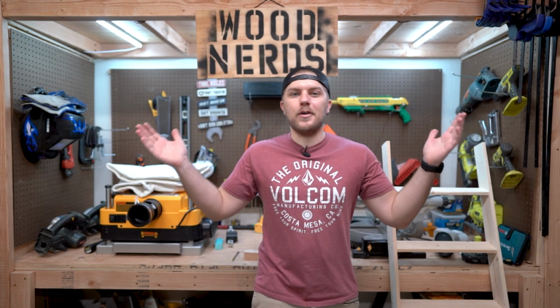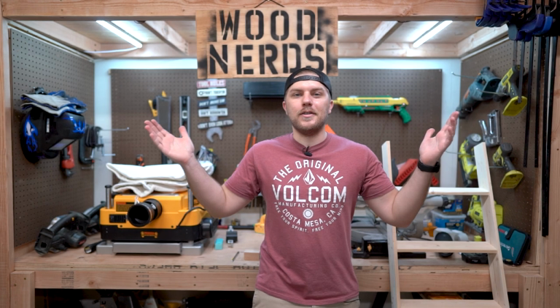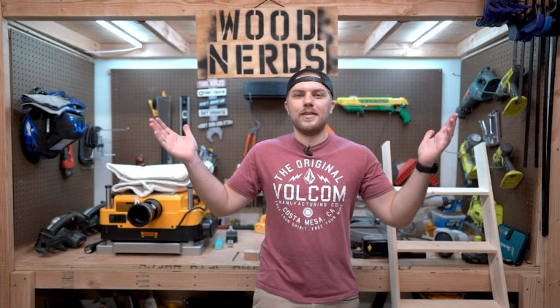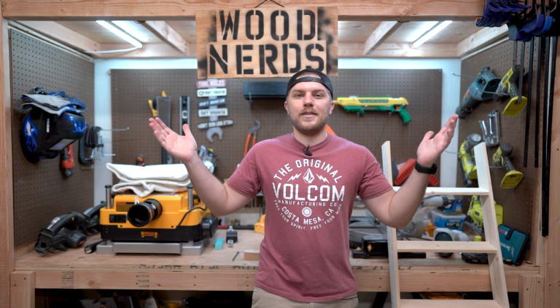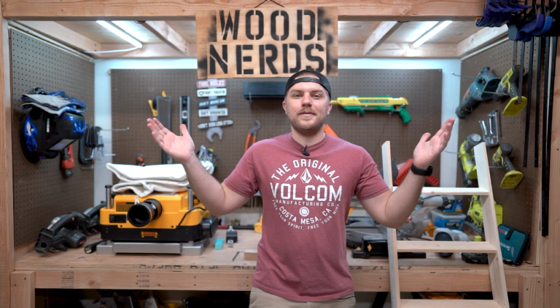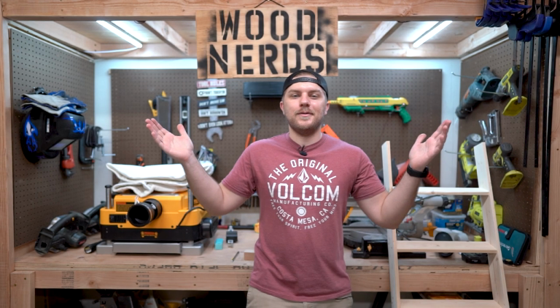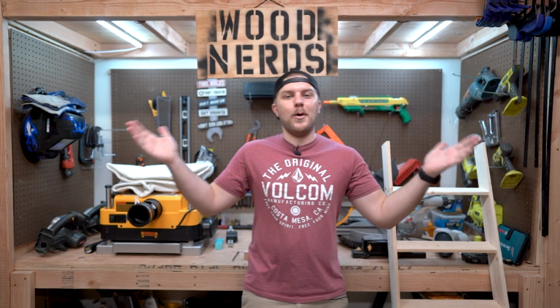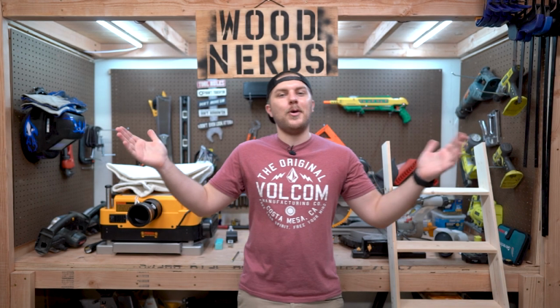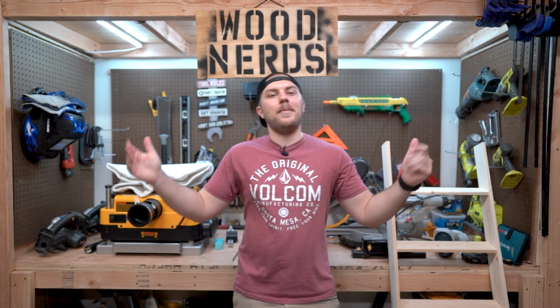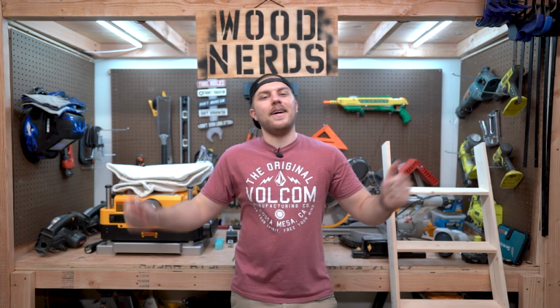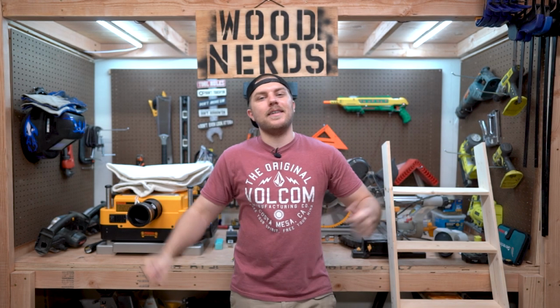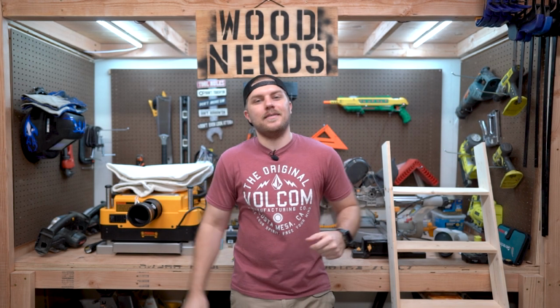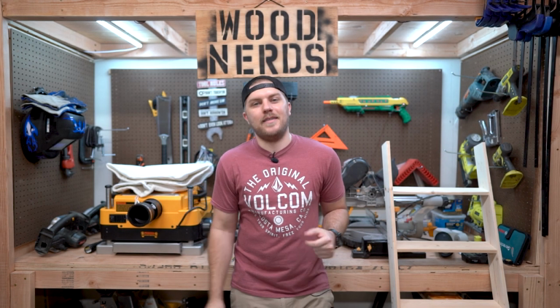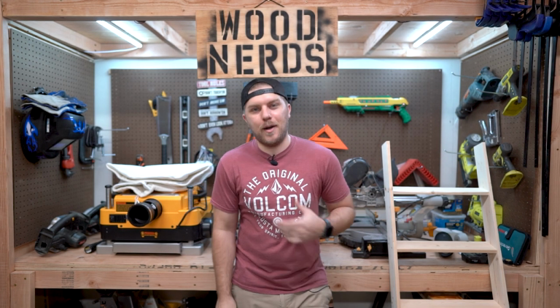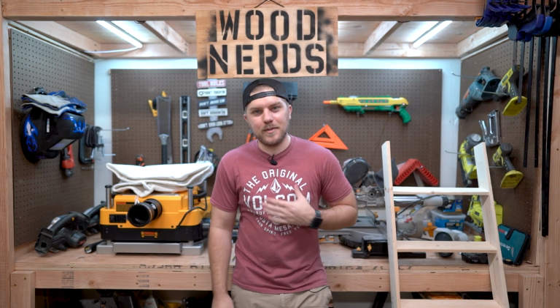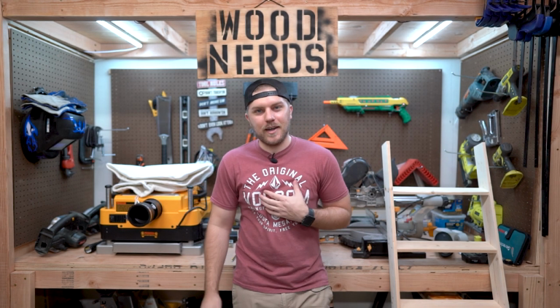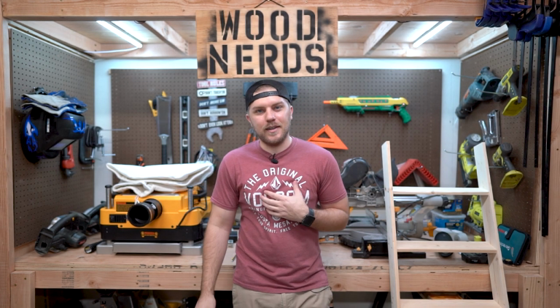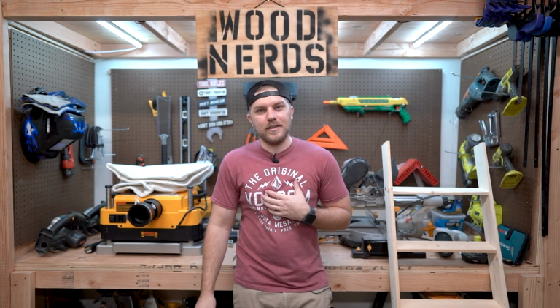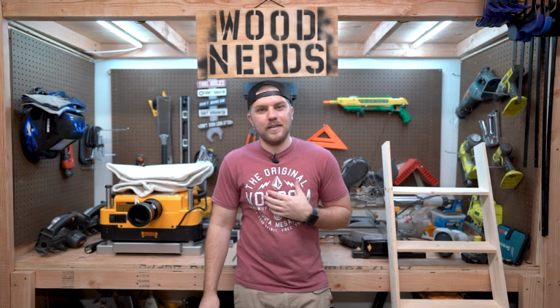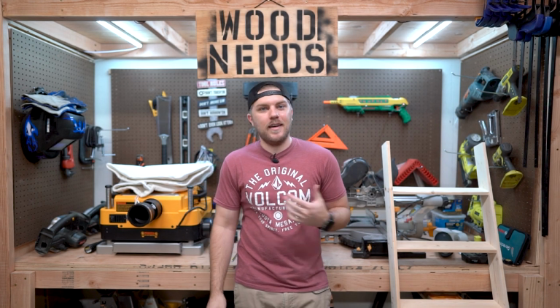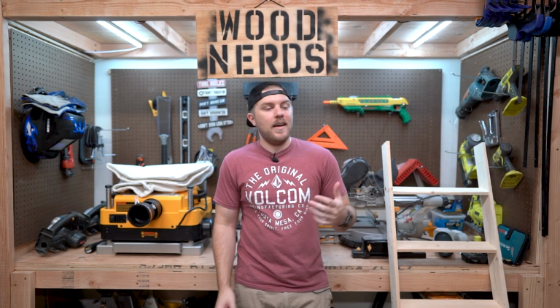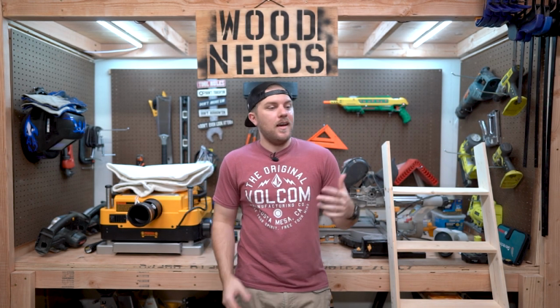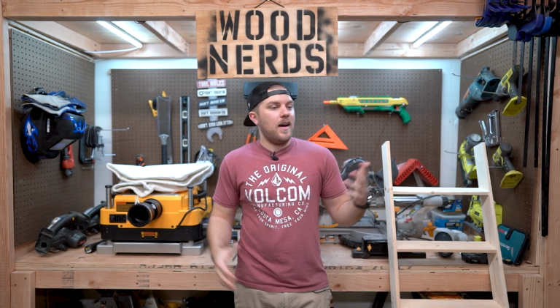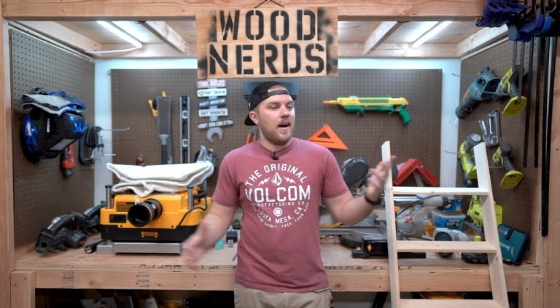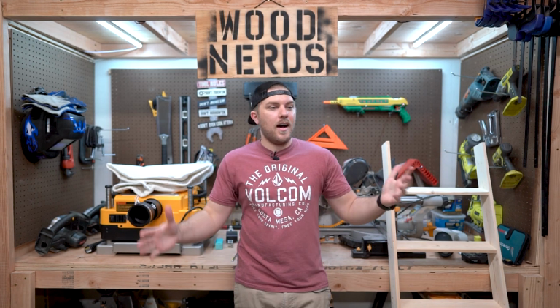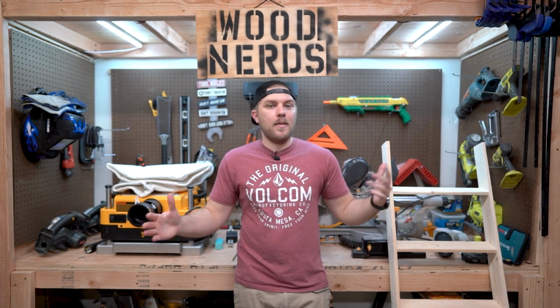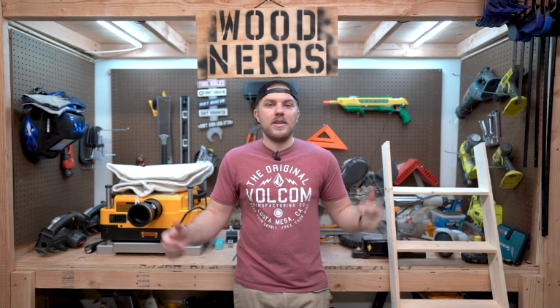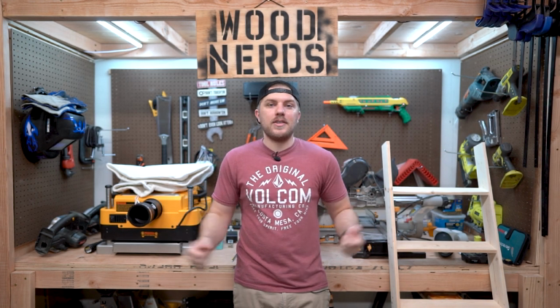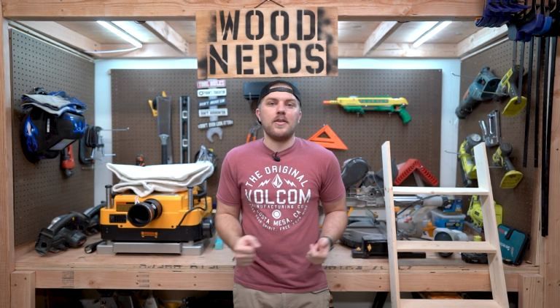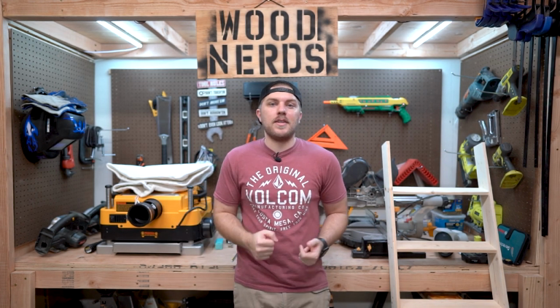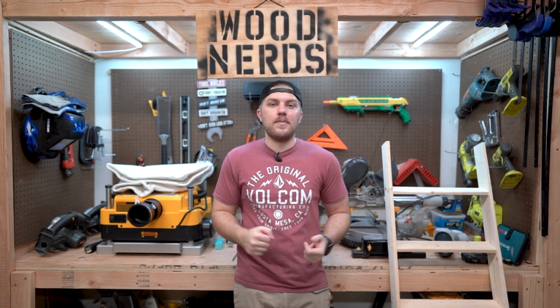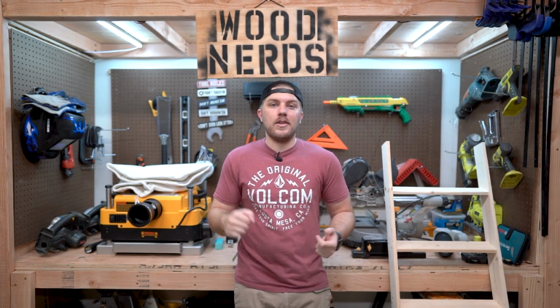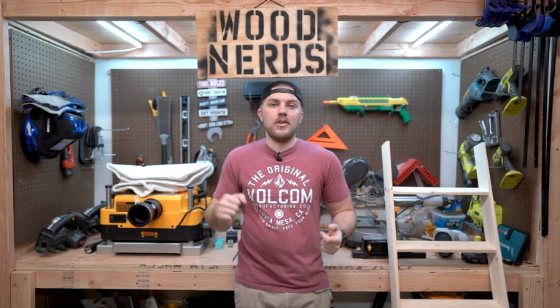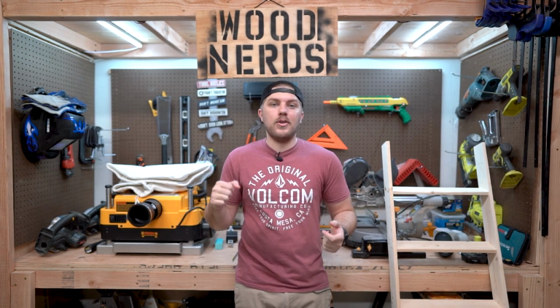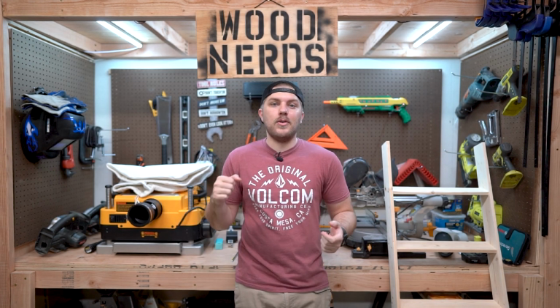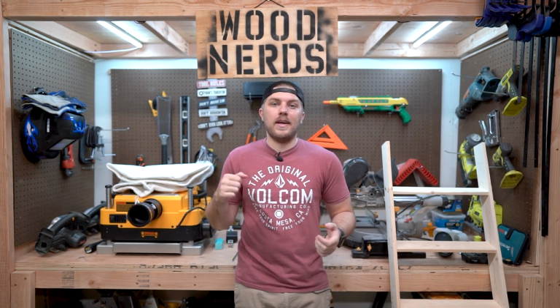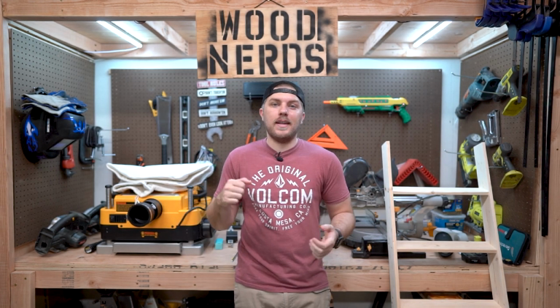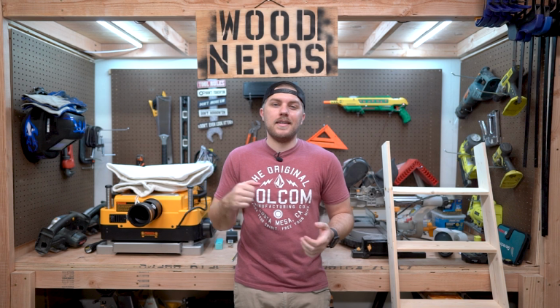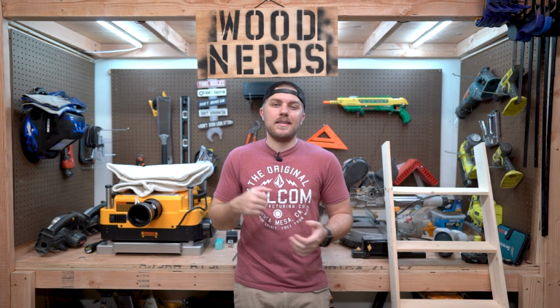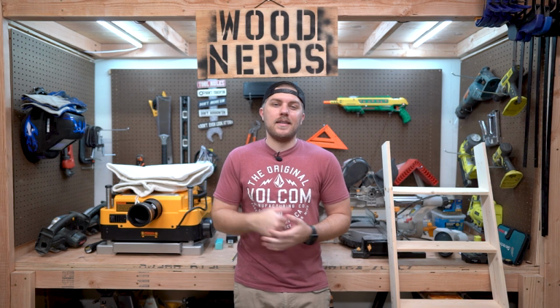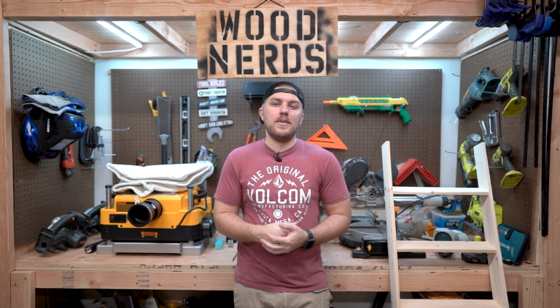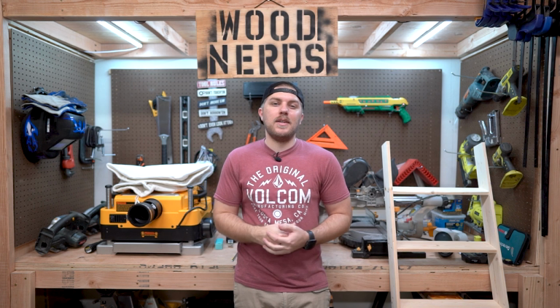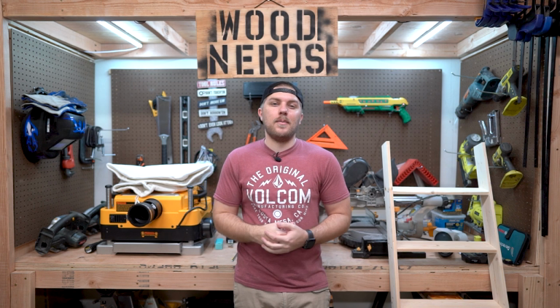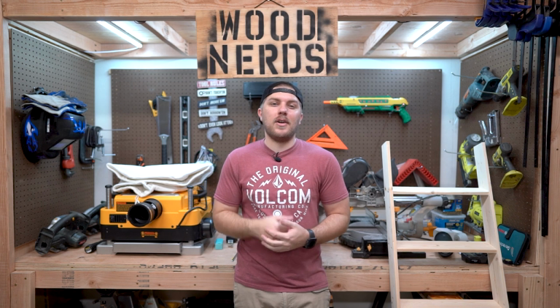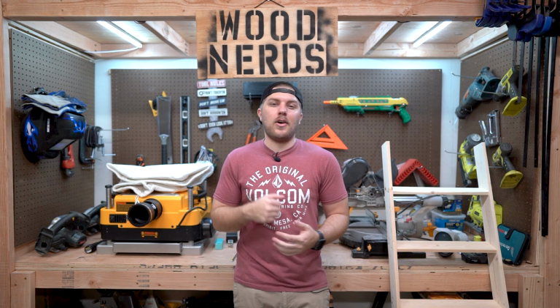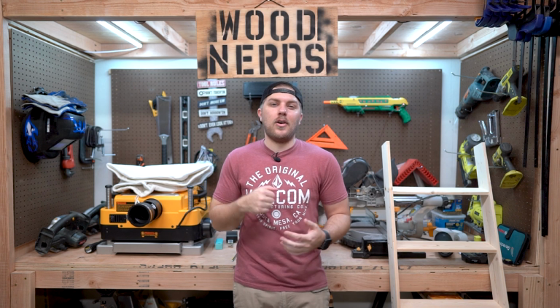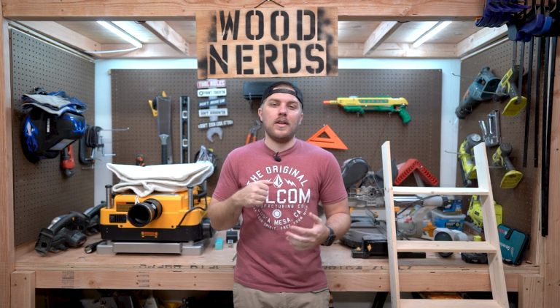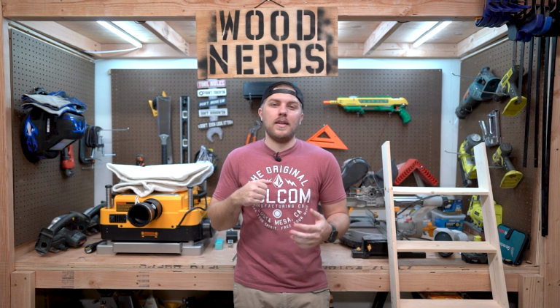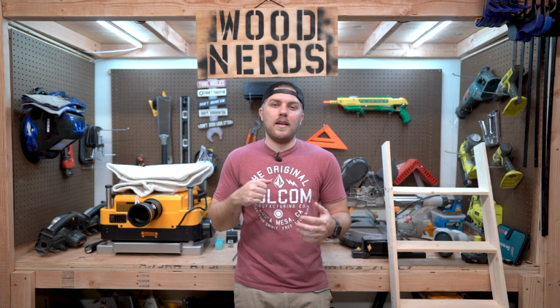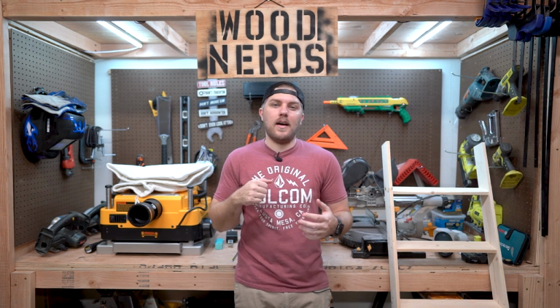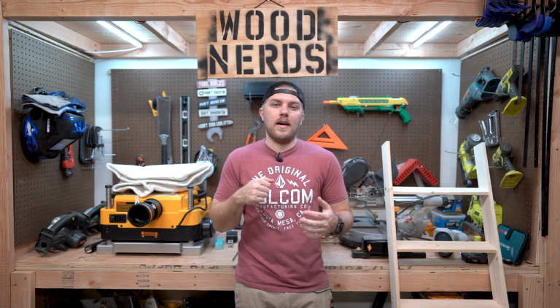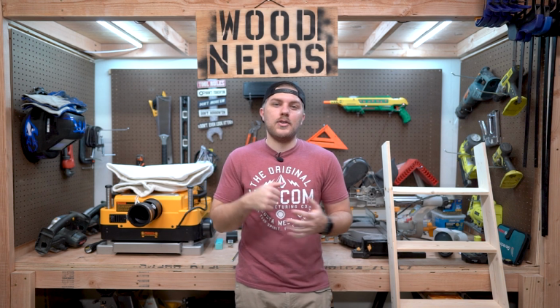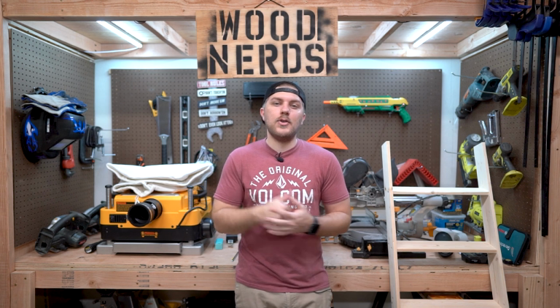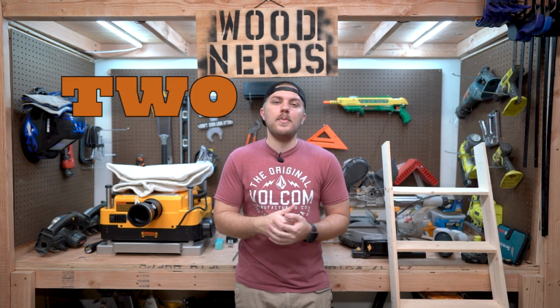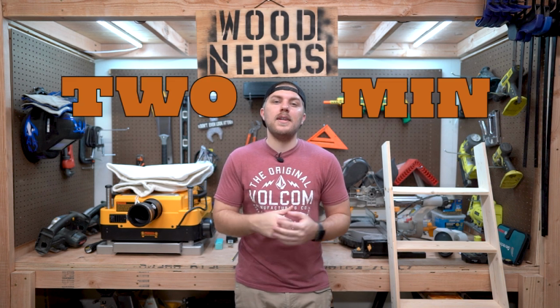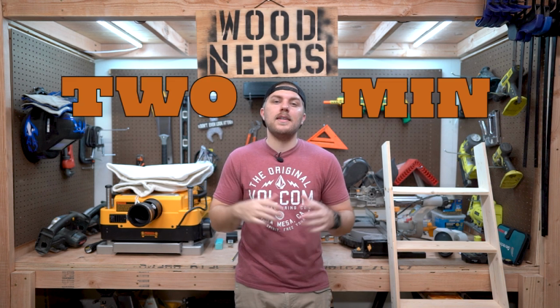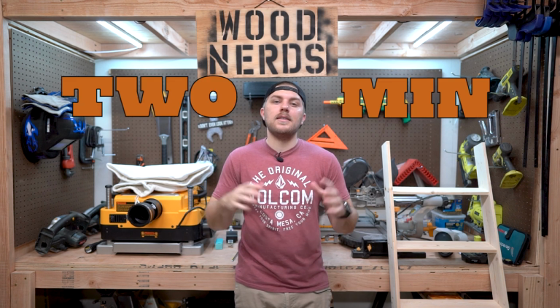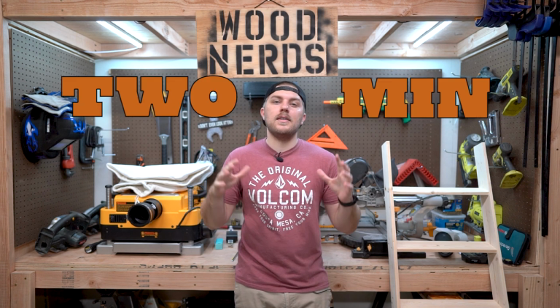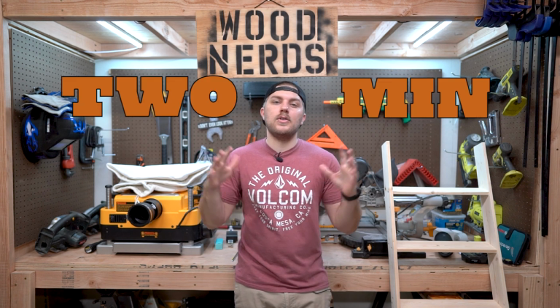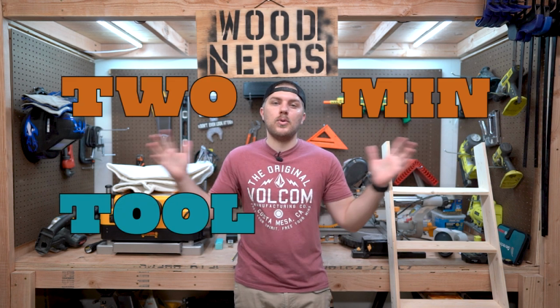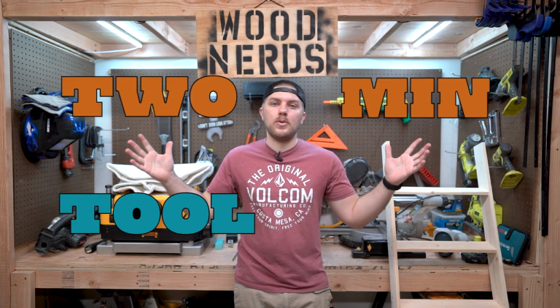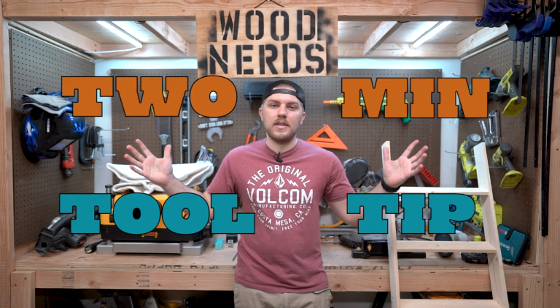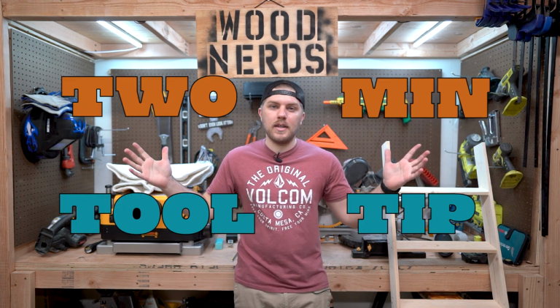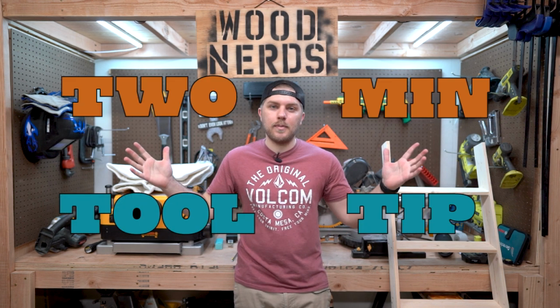Nerds. Welcome back. I'm Tyler. I'm going to start something new and I'm going to call it a two minute tool tip.